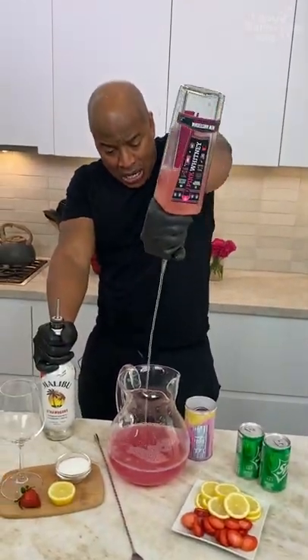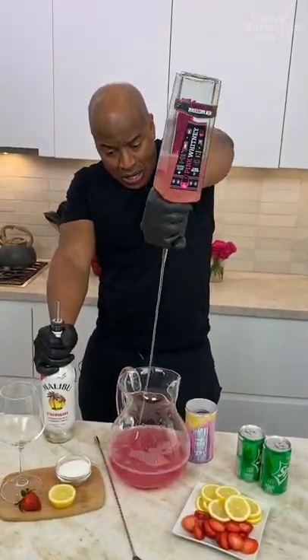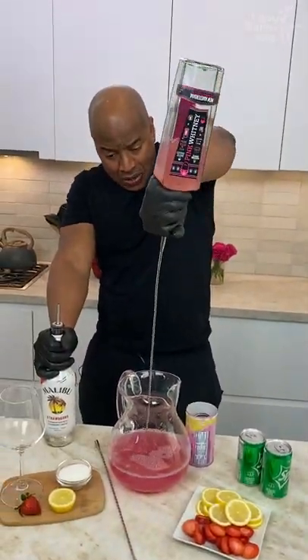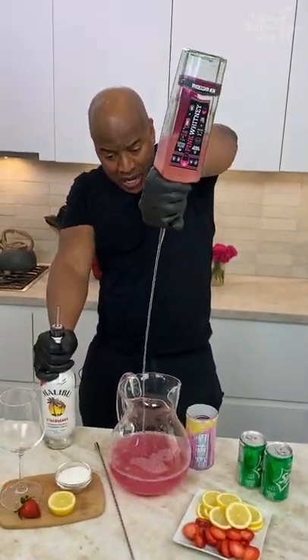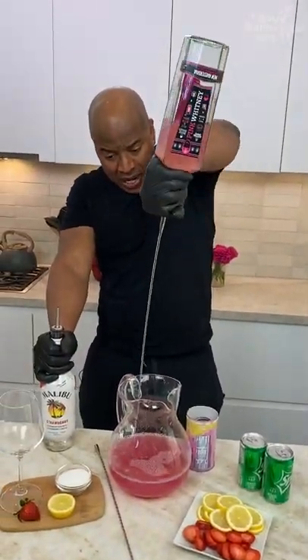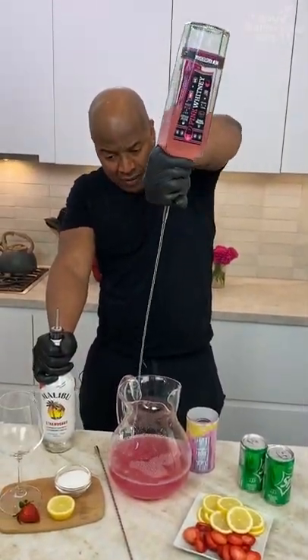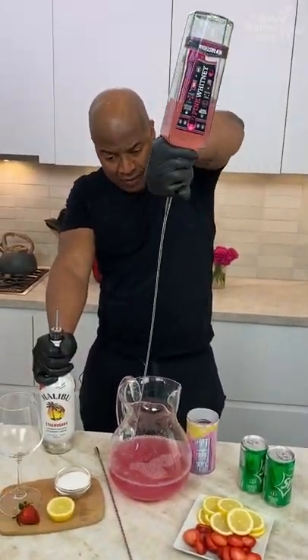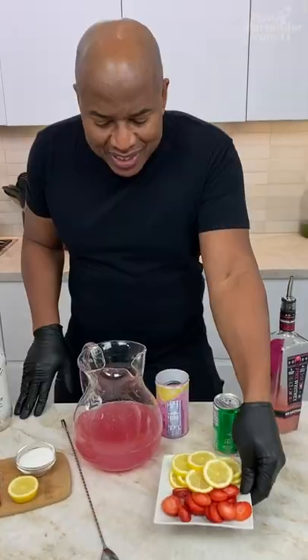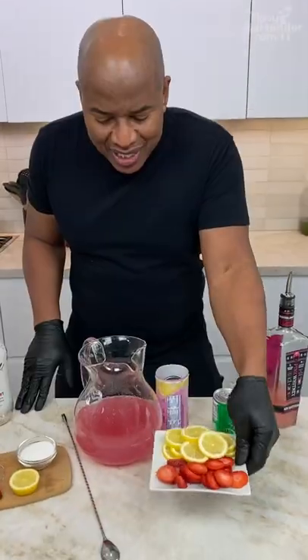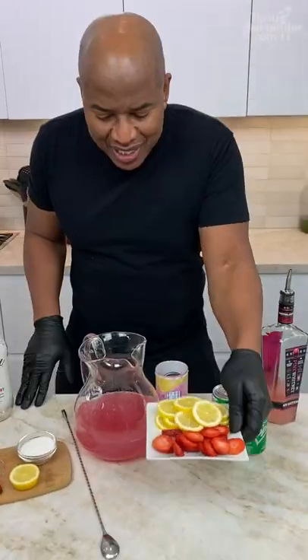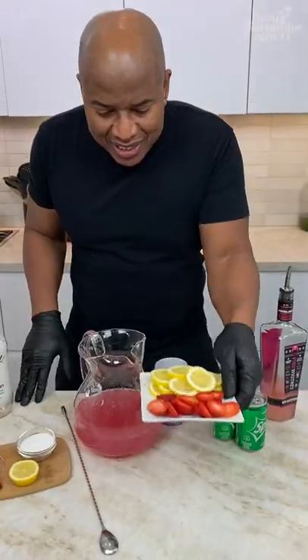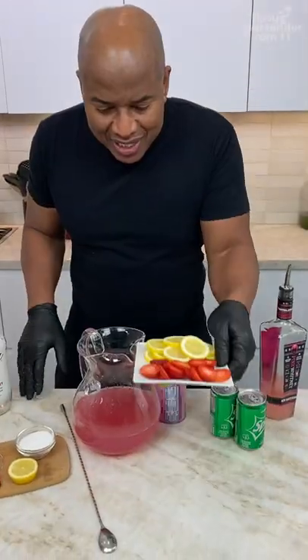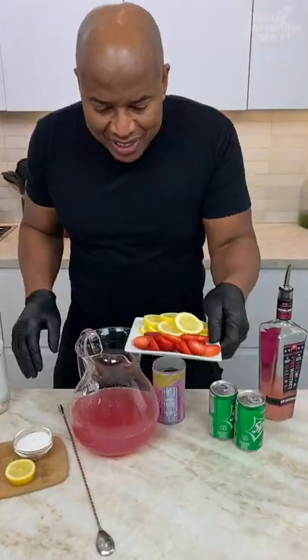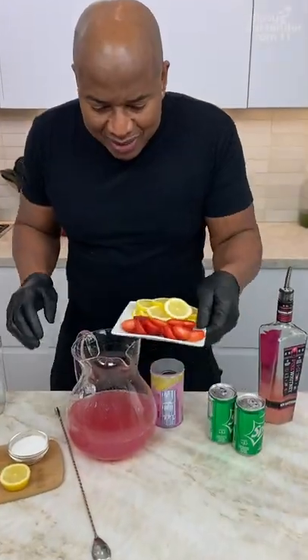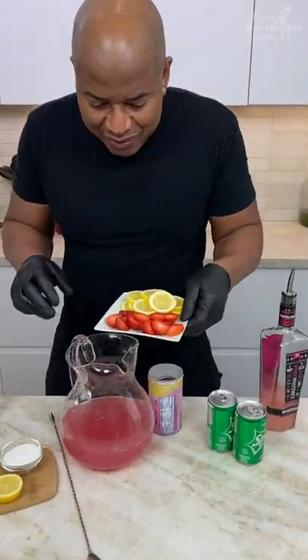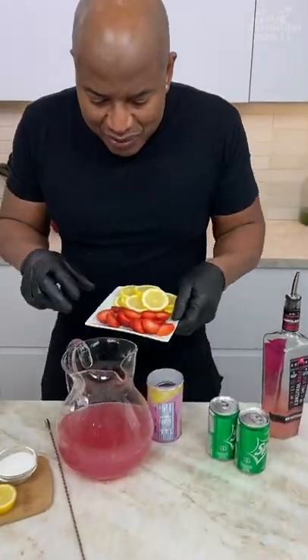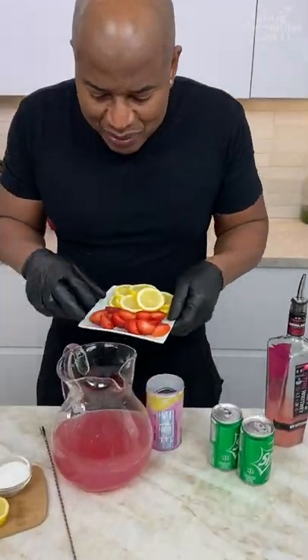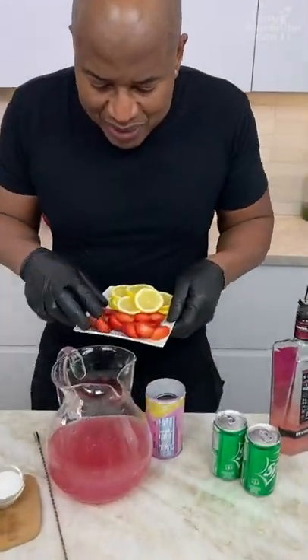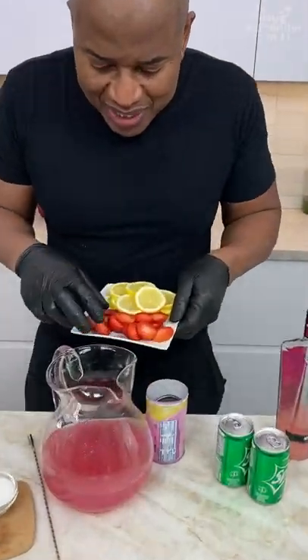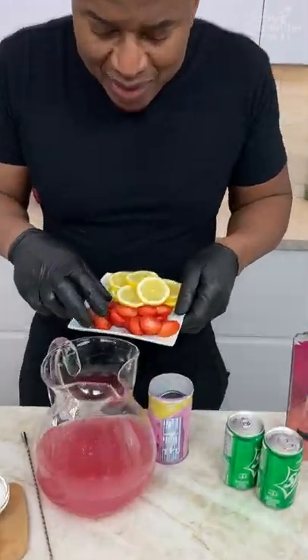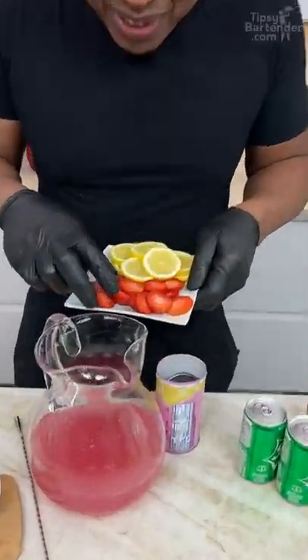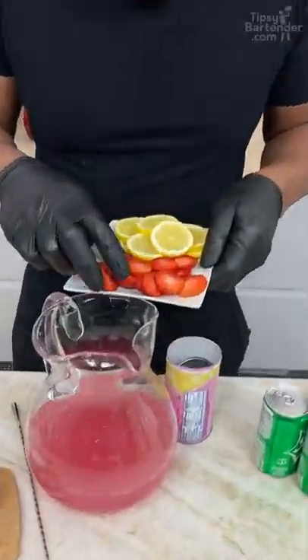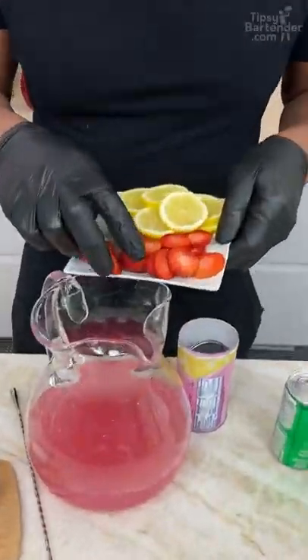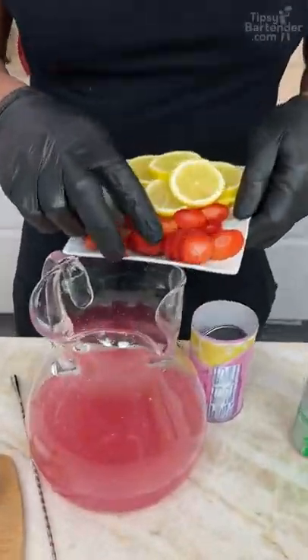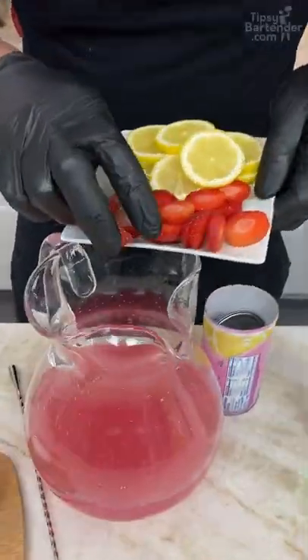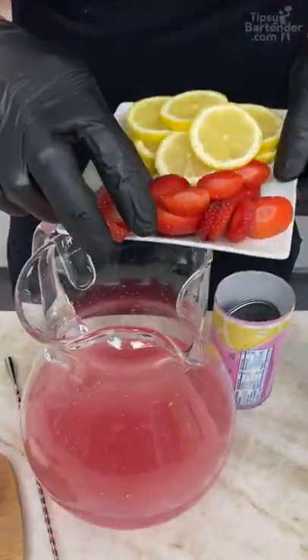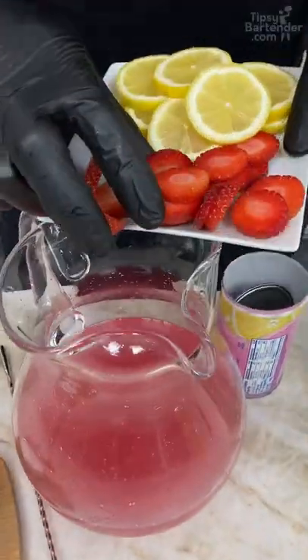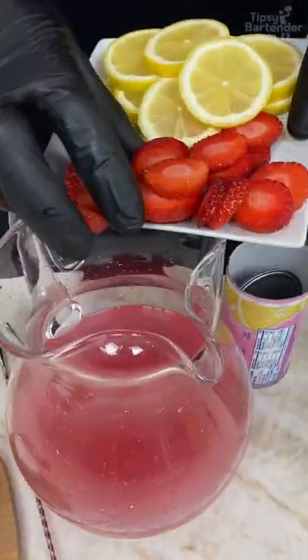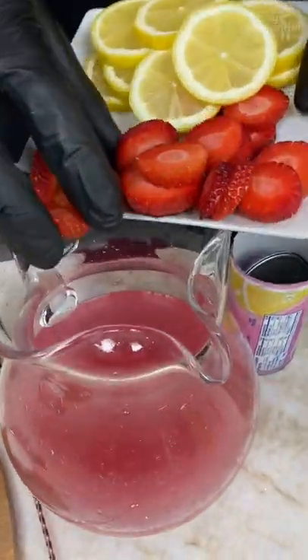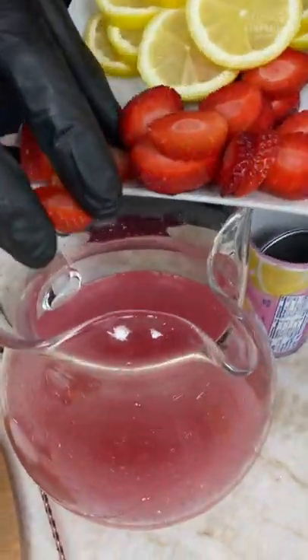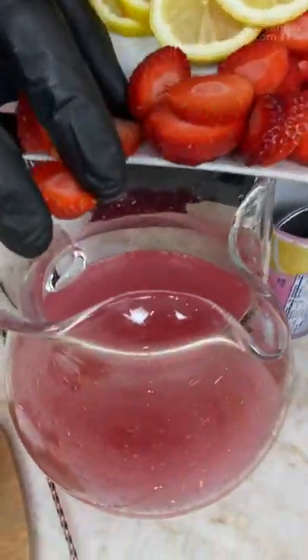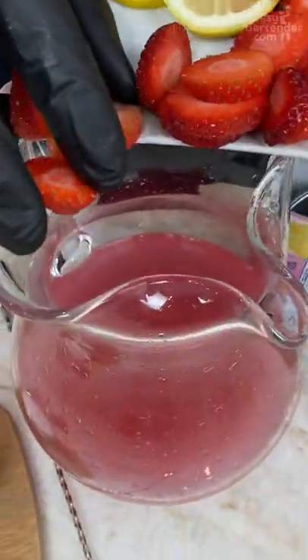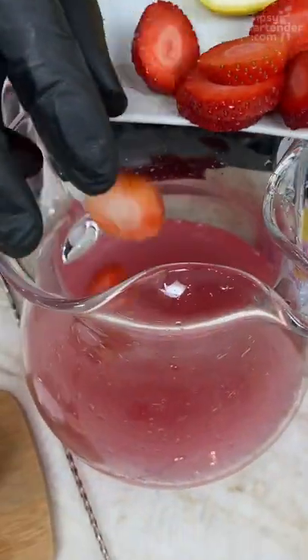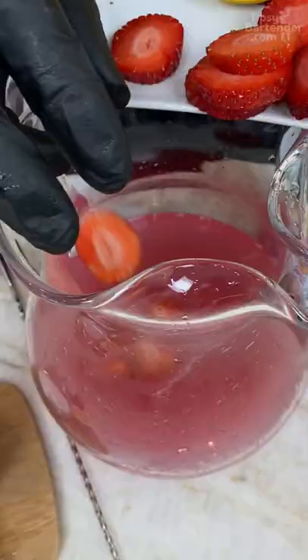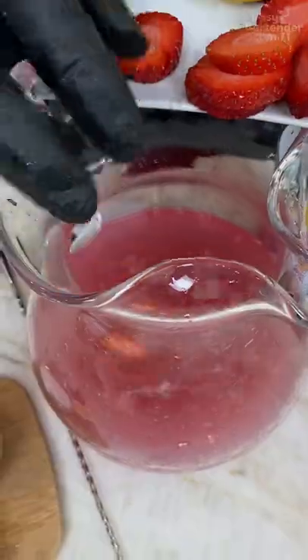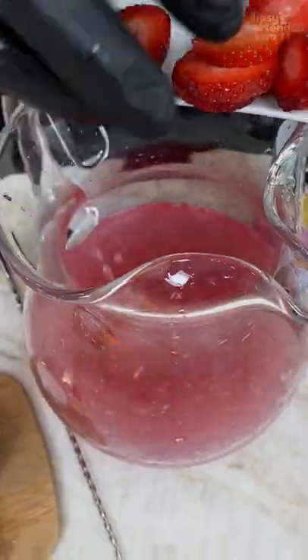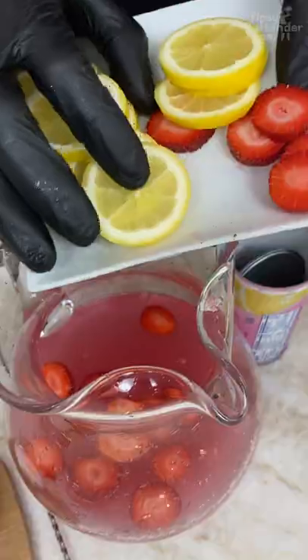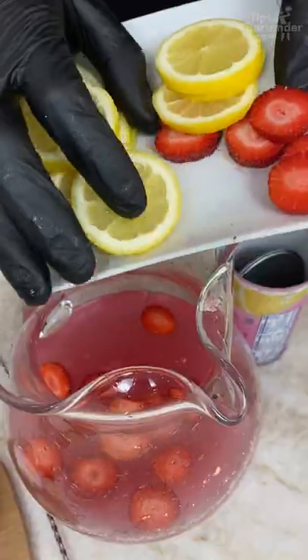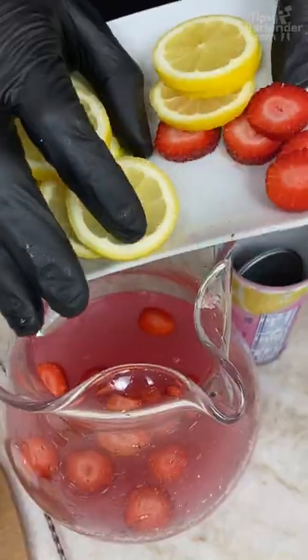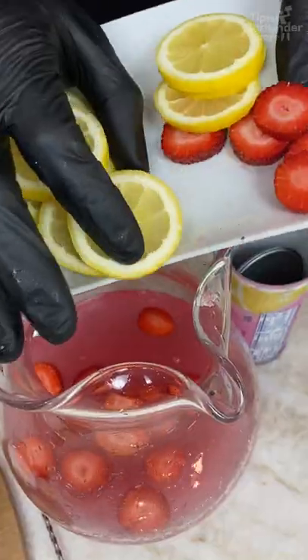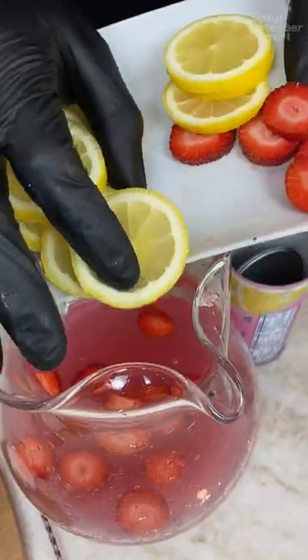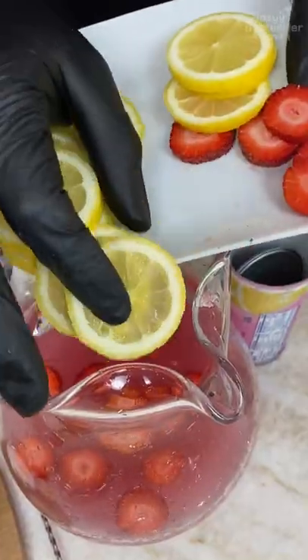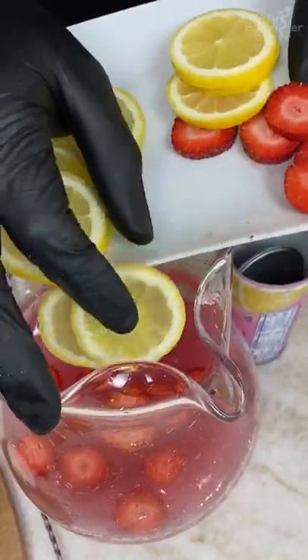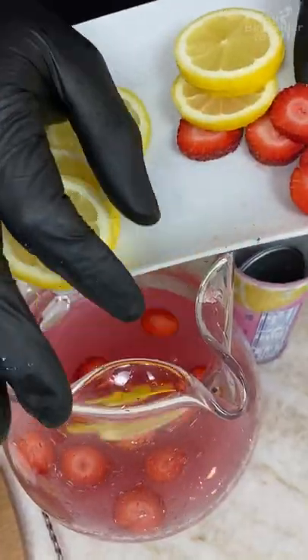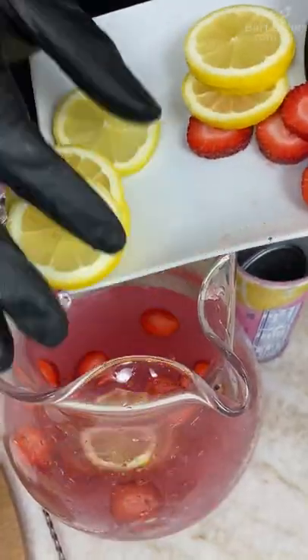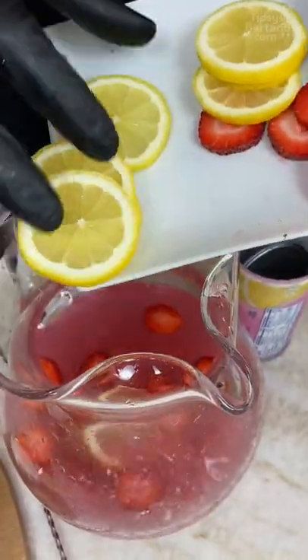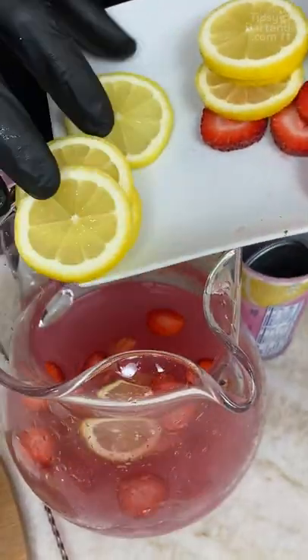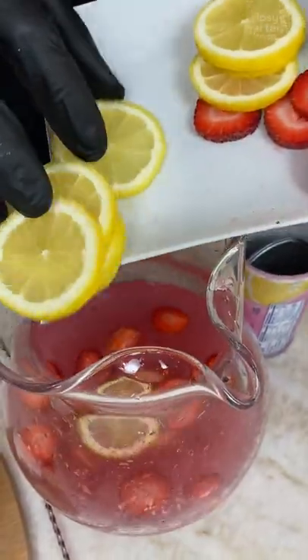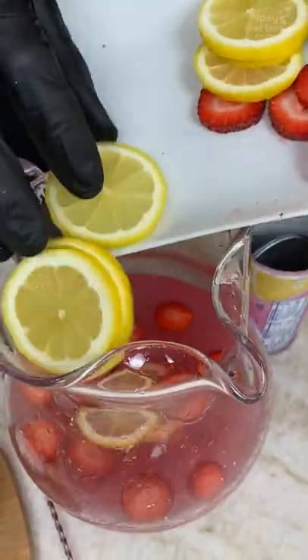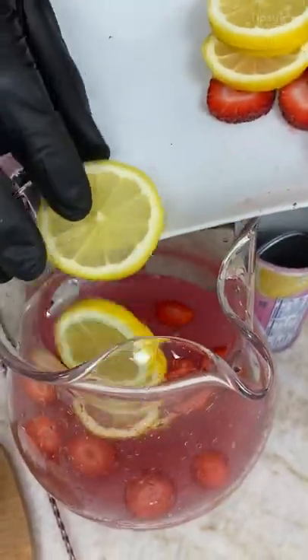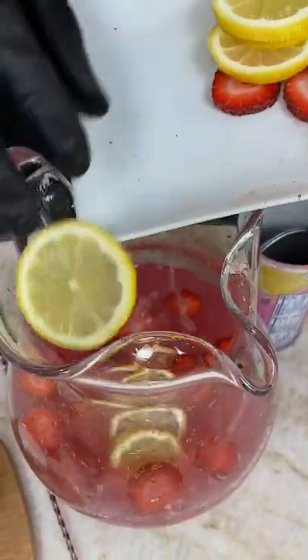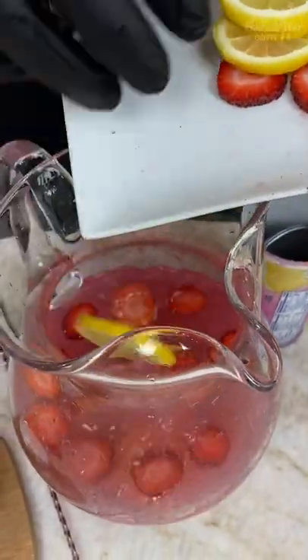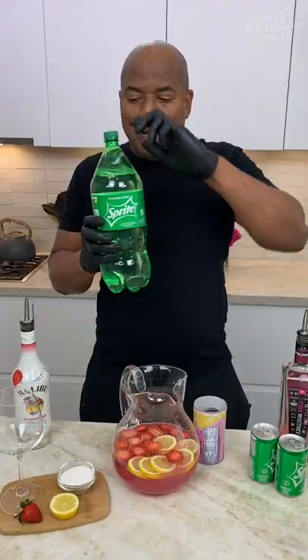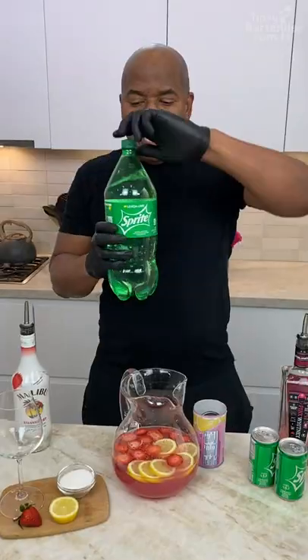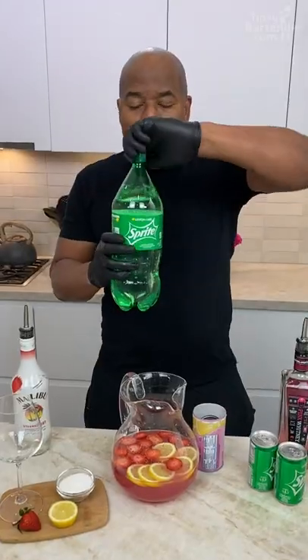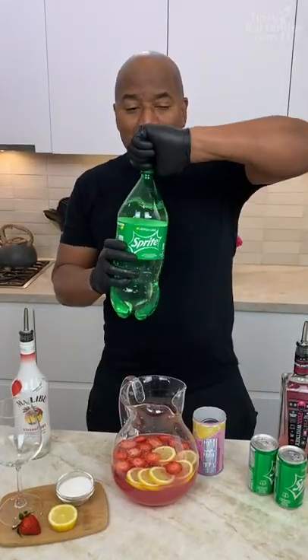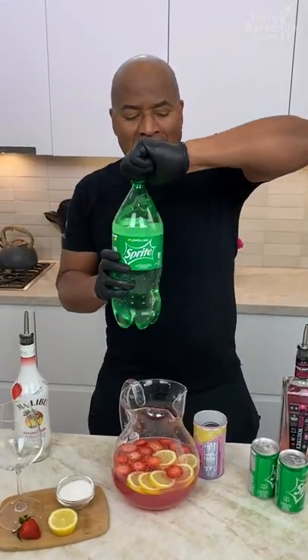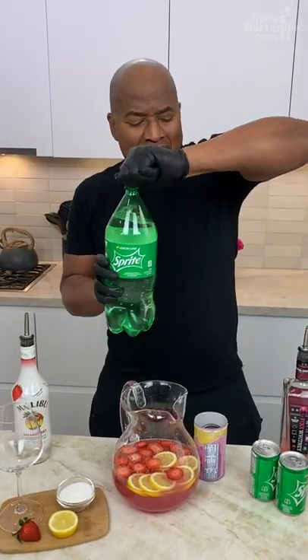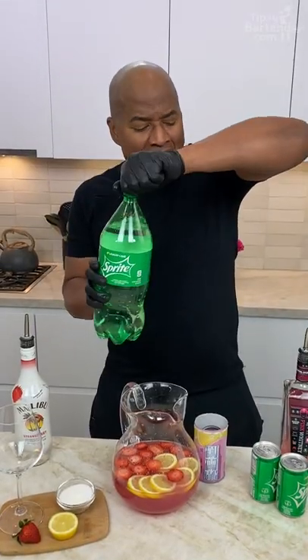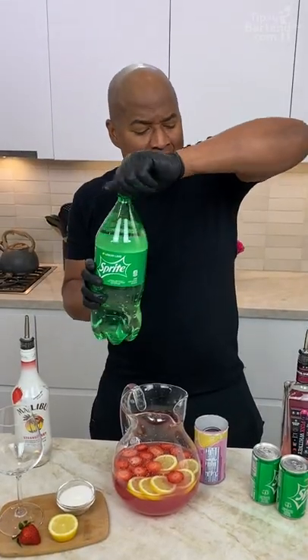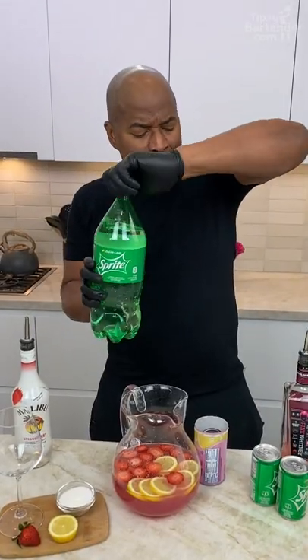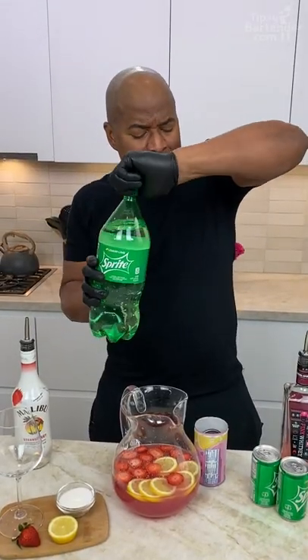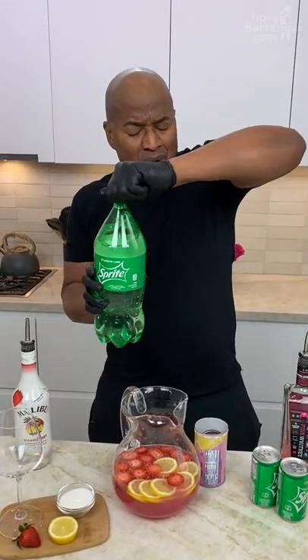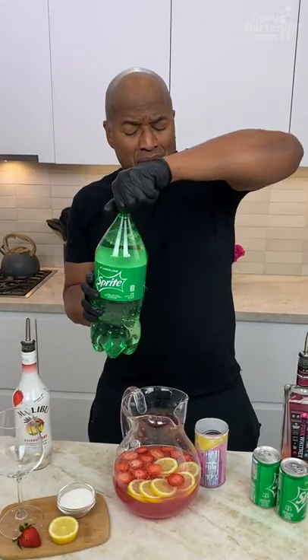Now we're gonna follow that up with some pink vodka lemonade. Now let's get some fruits in here — a little bit of strawberries, lemons, and some lemon-lime soda.